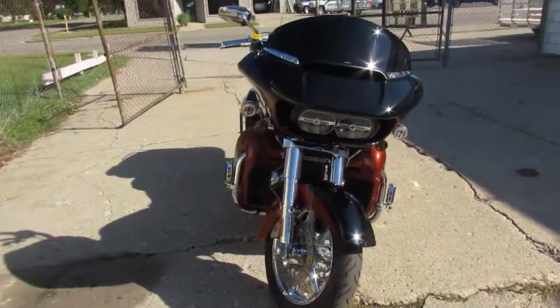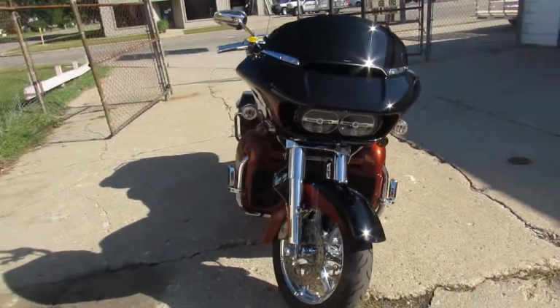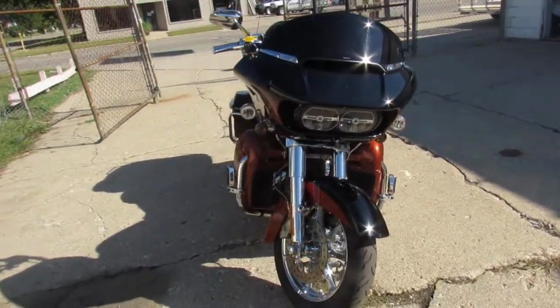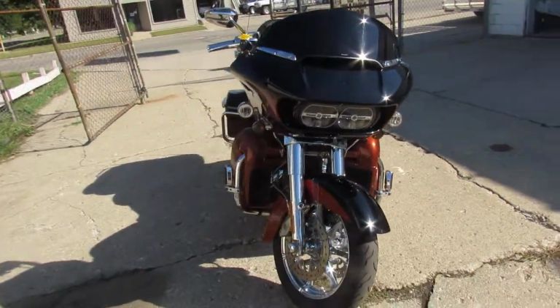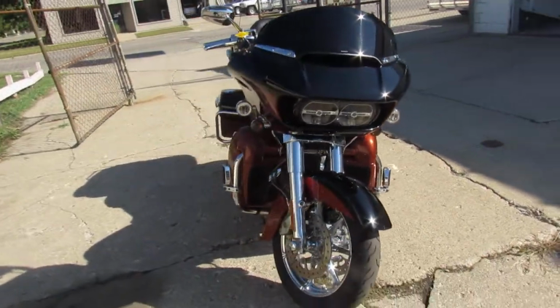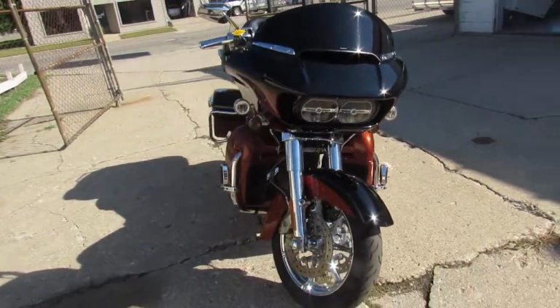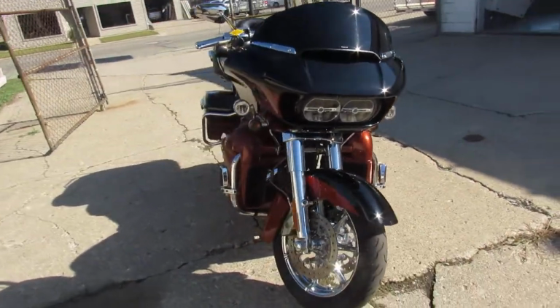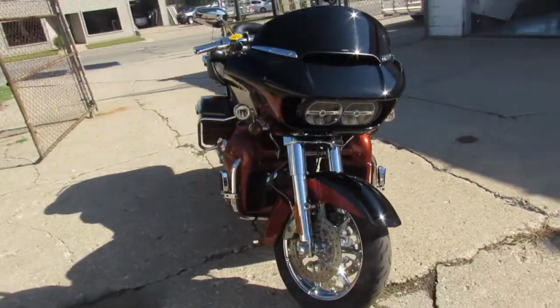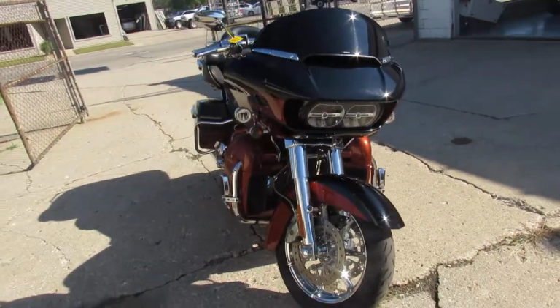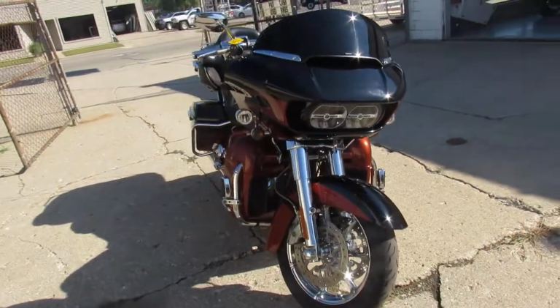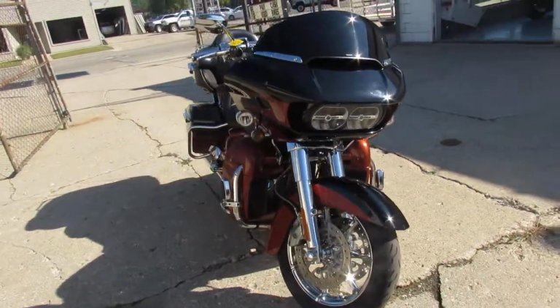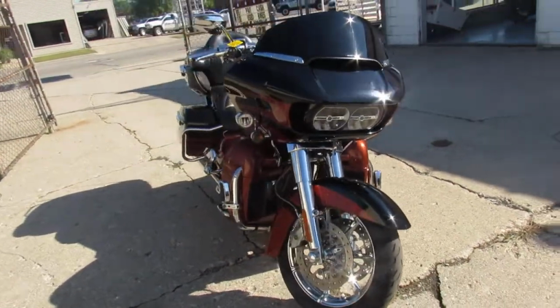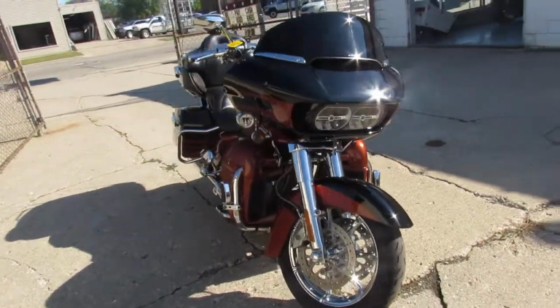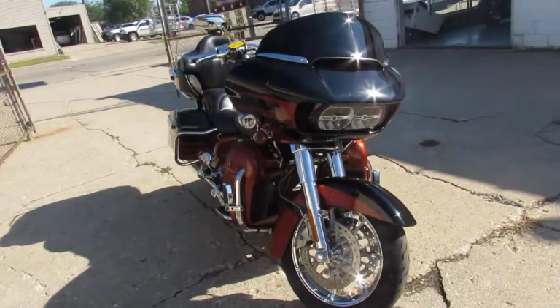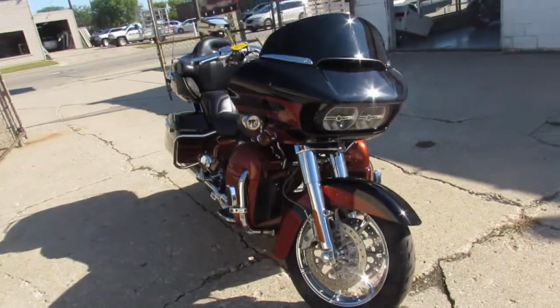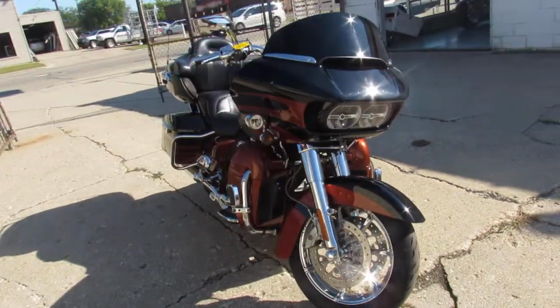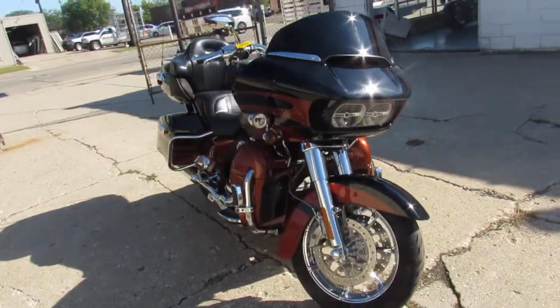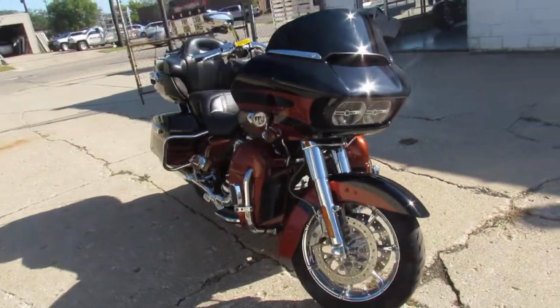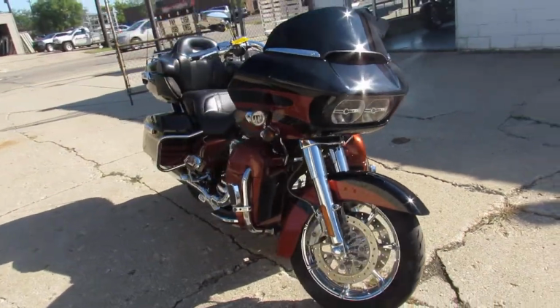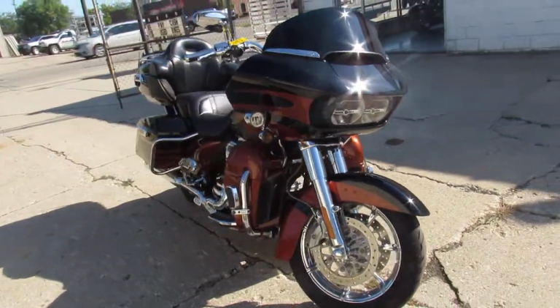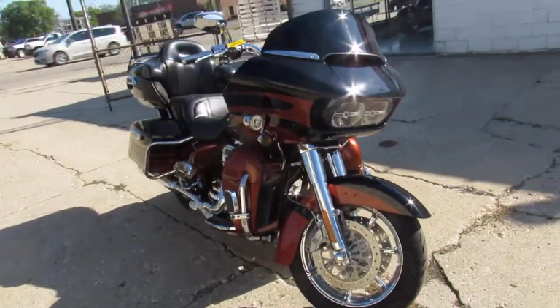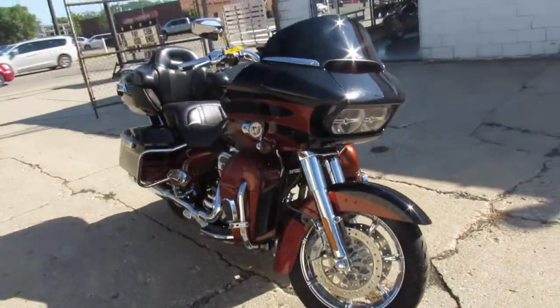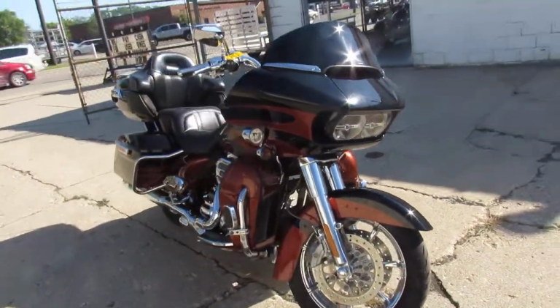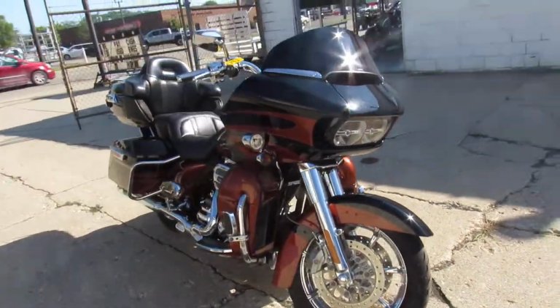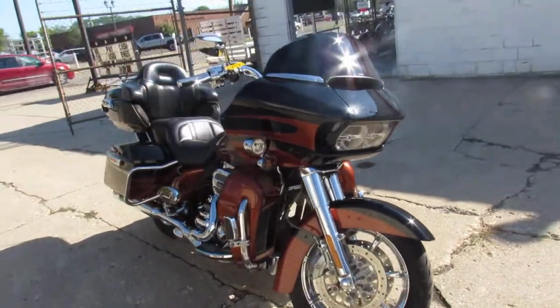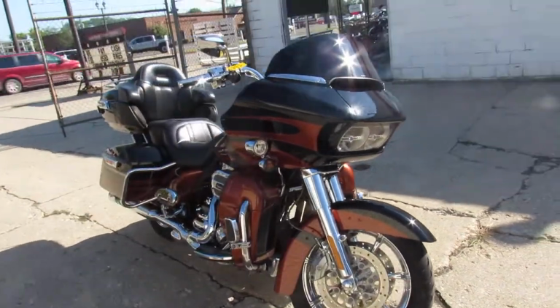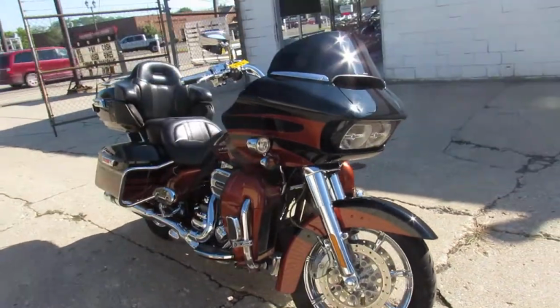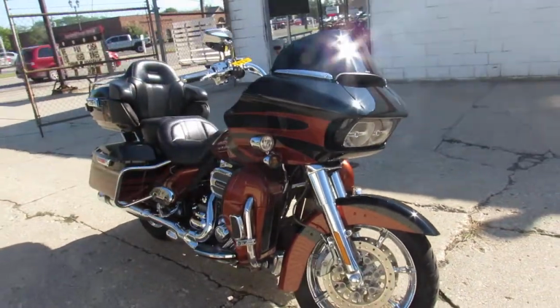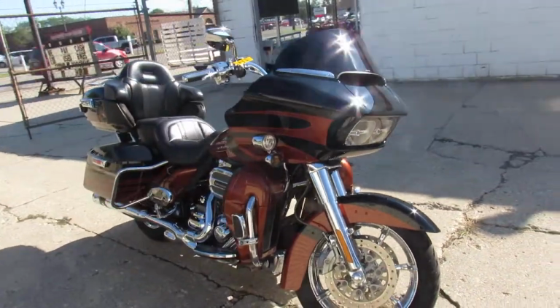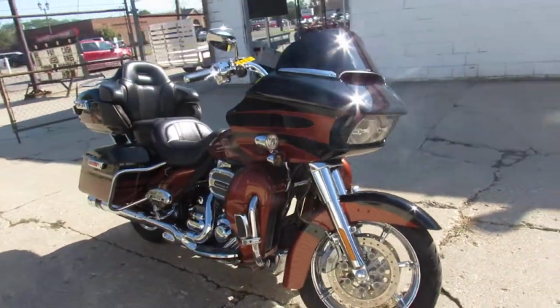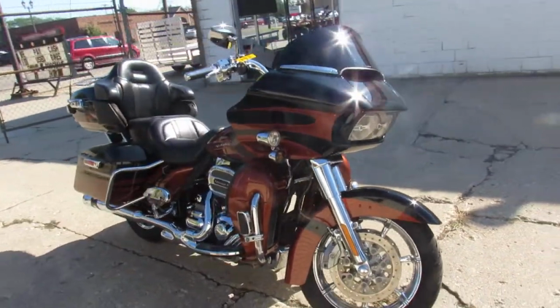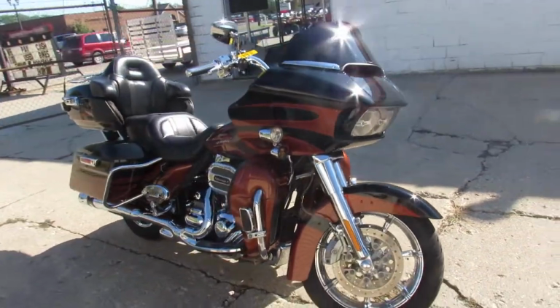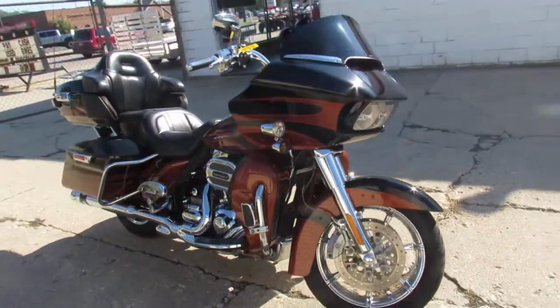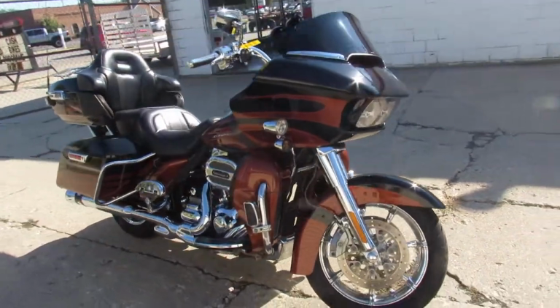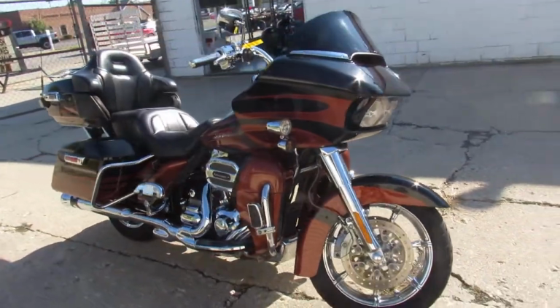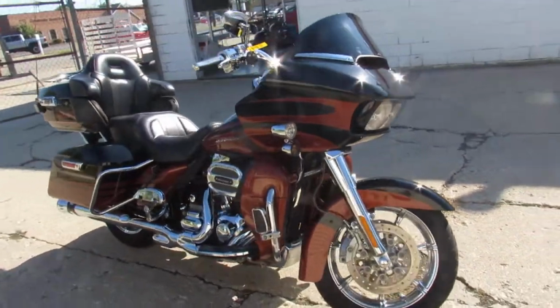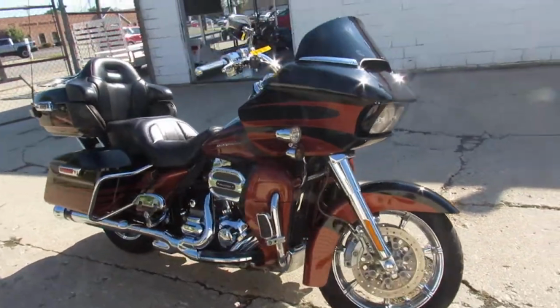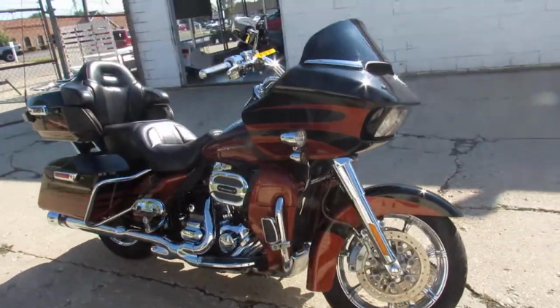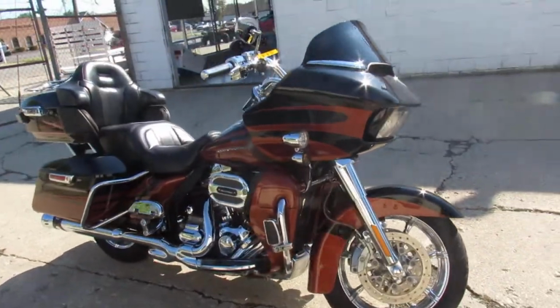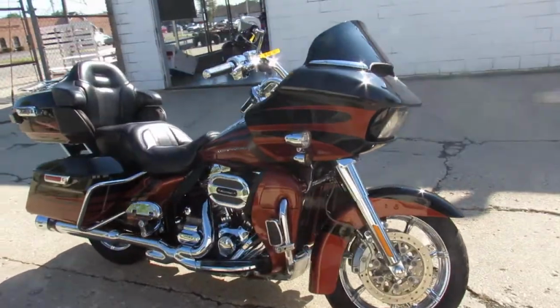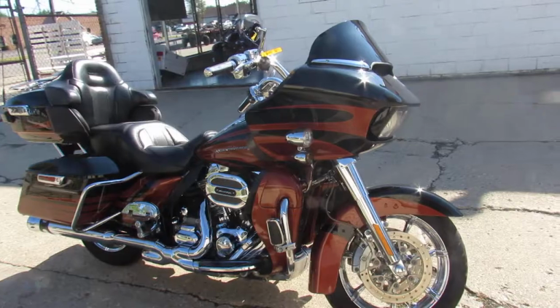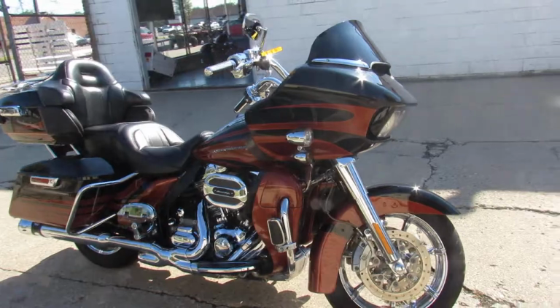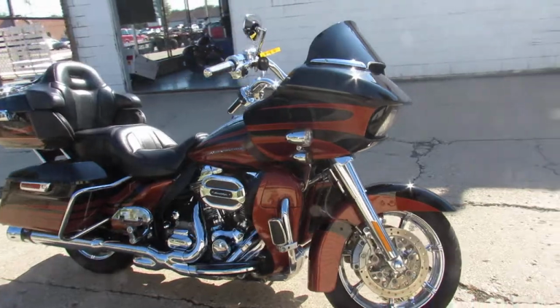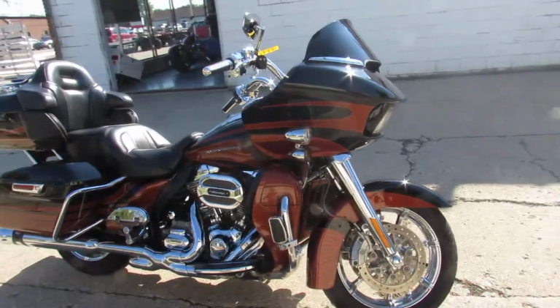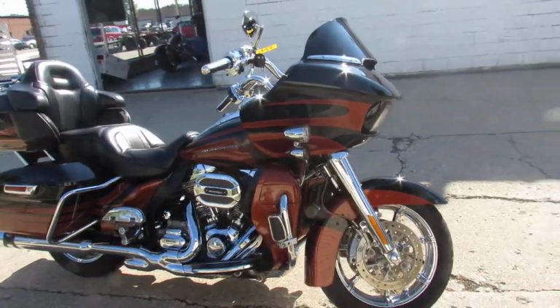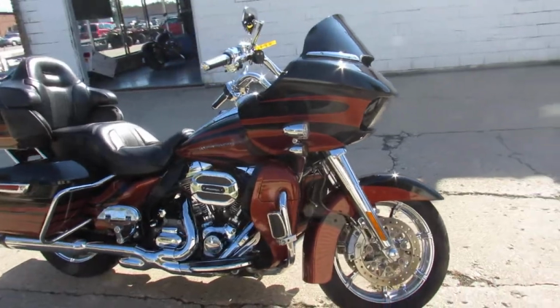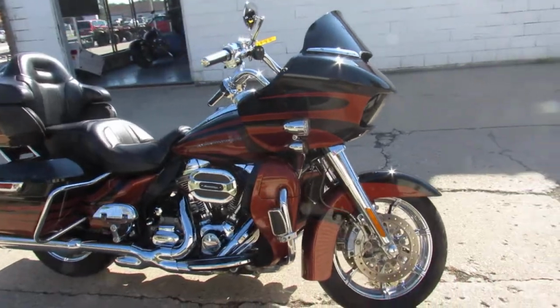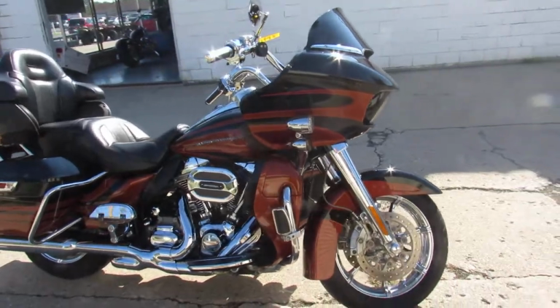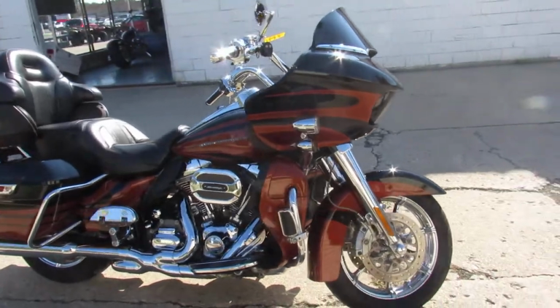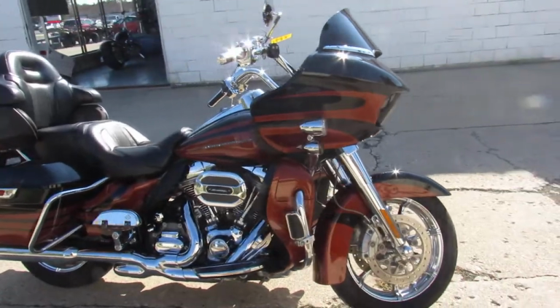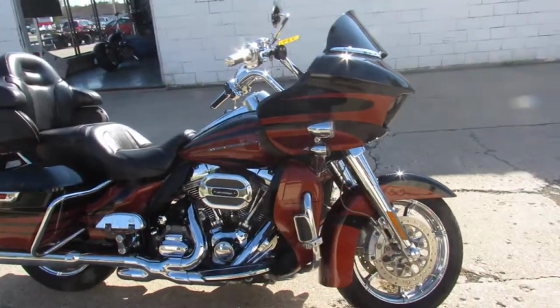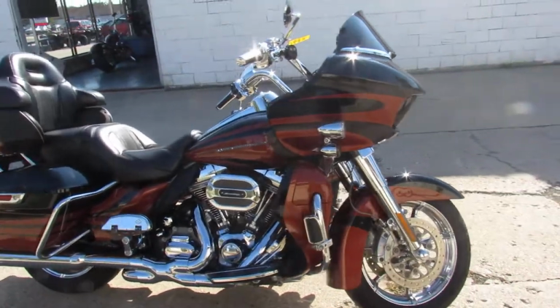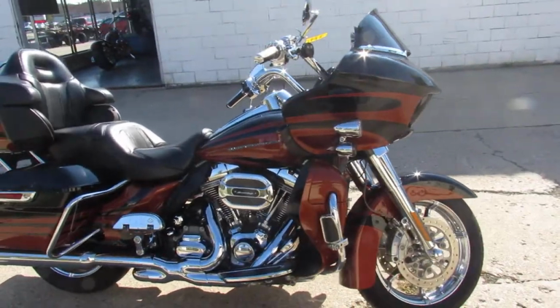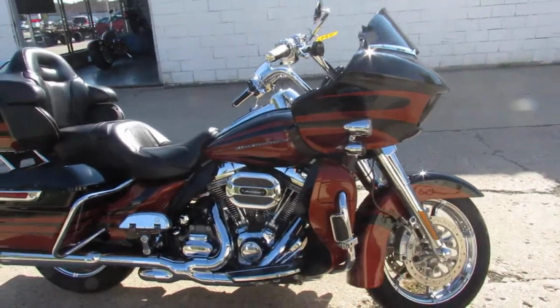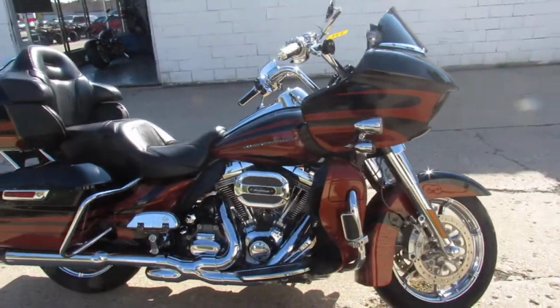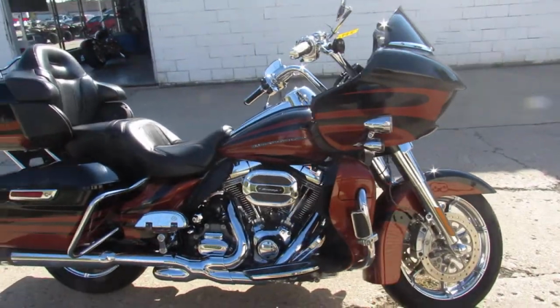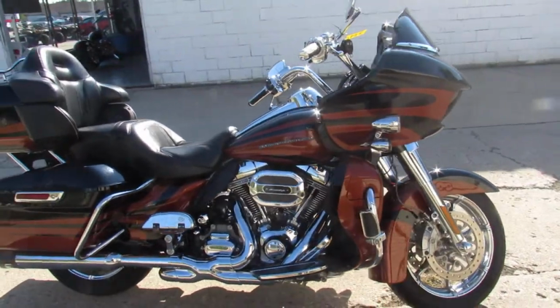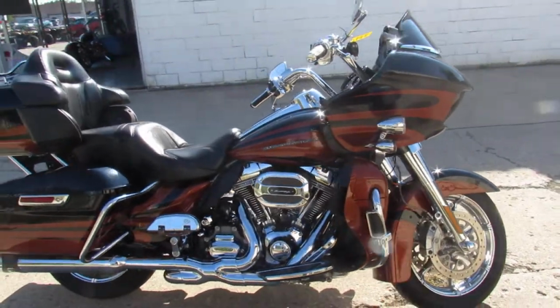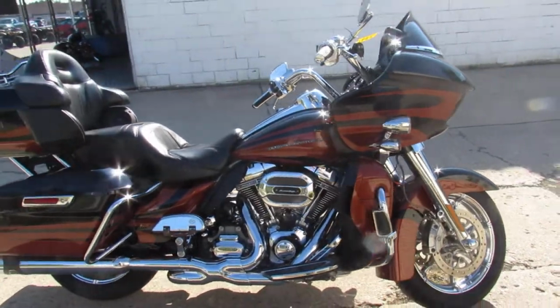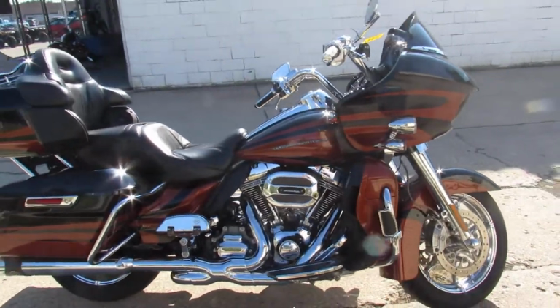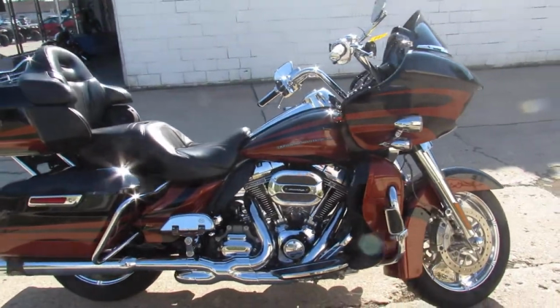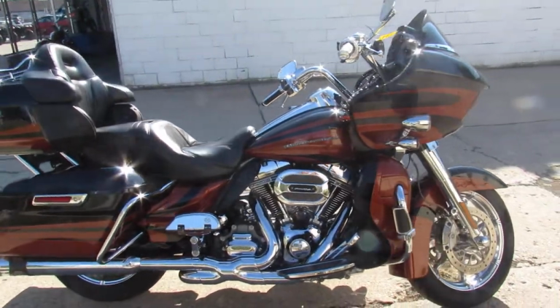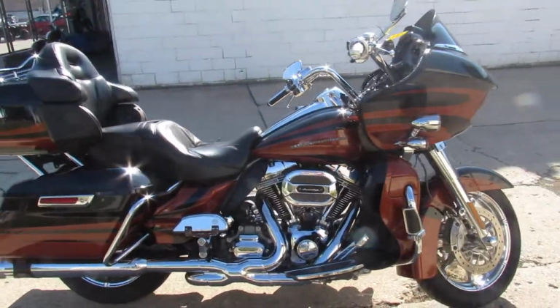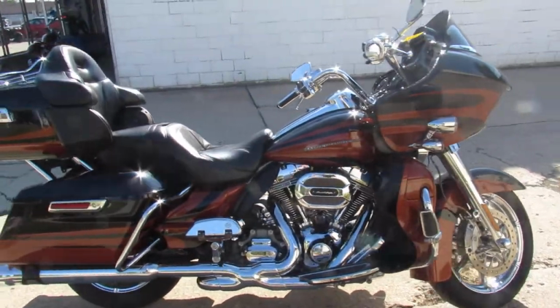It's got it all — sold new for over $40,000. Book is $24,000 right now. This one's a steal at only $17,900 guys.